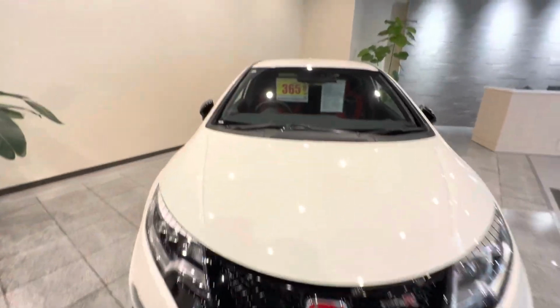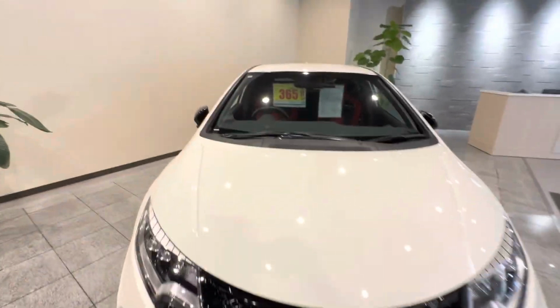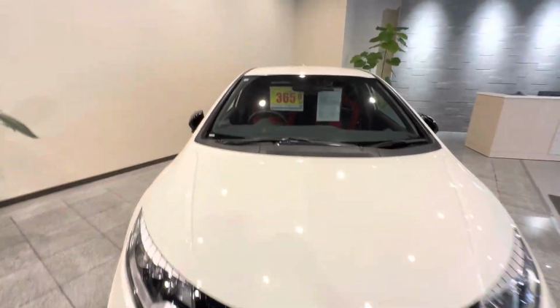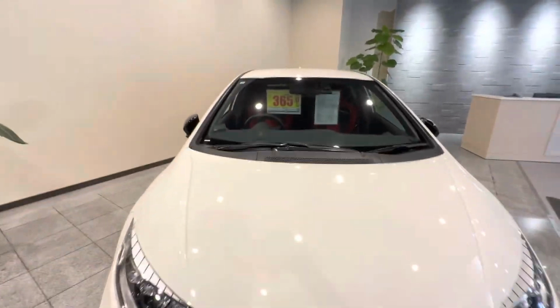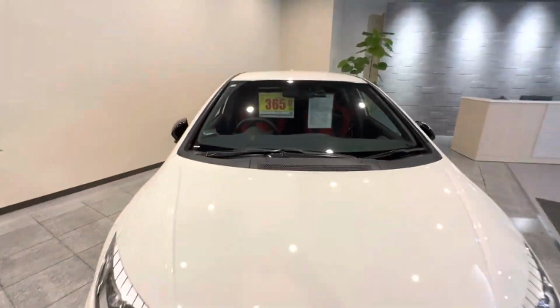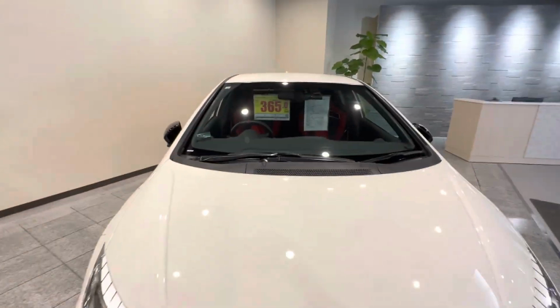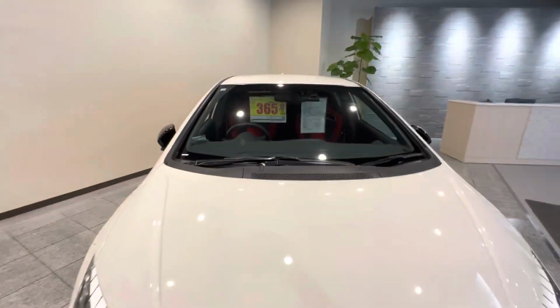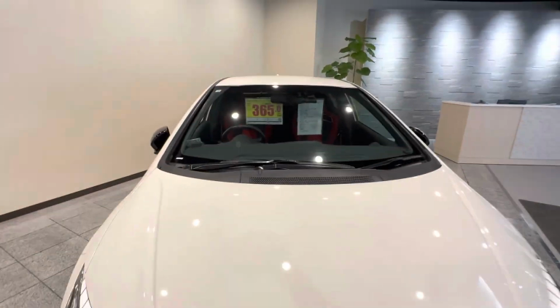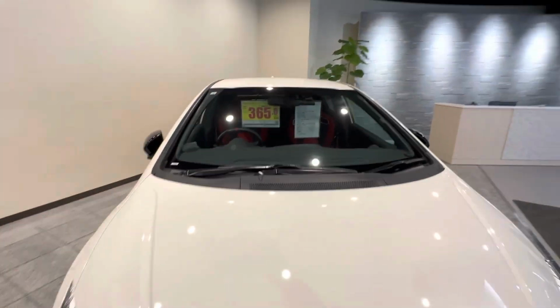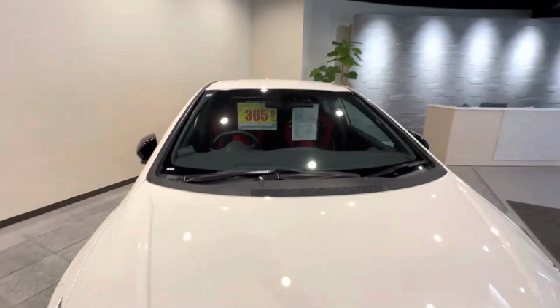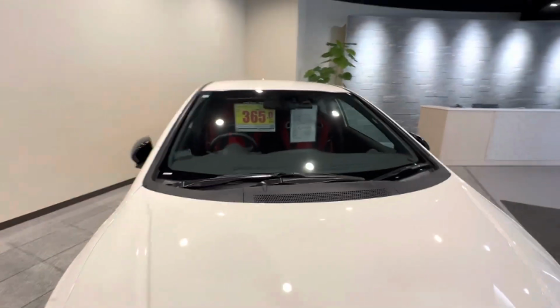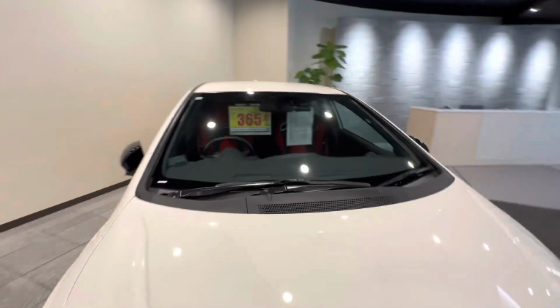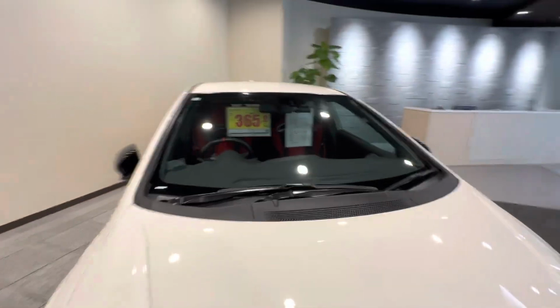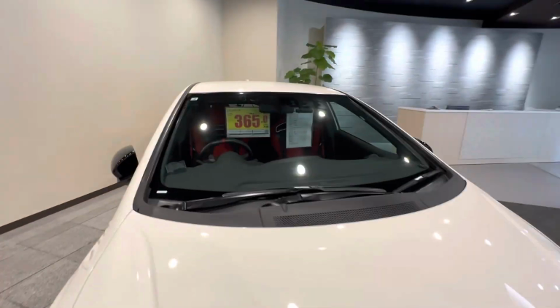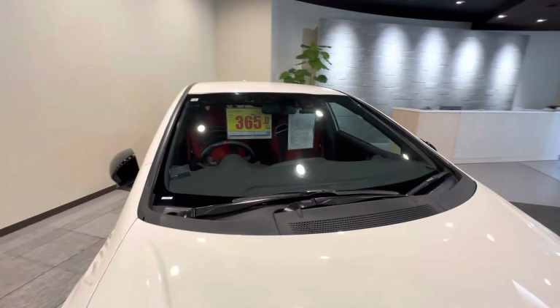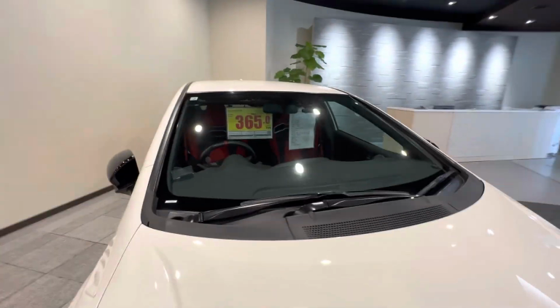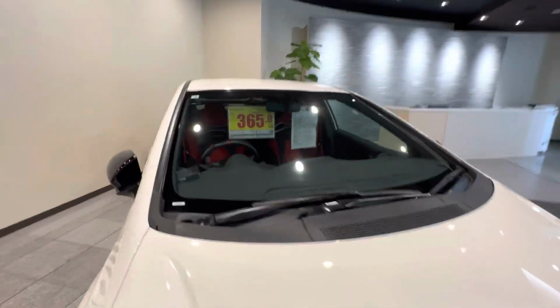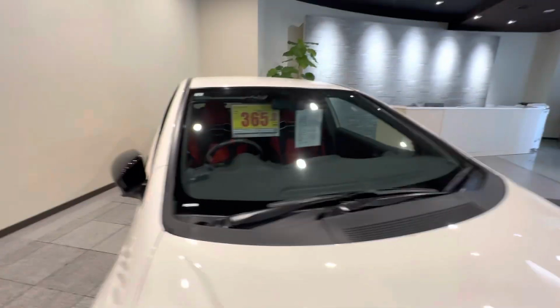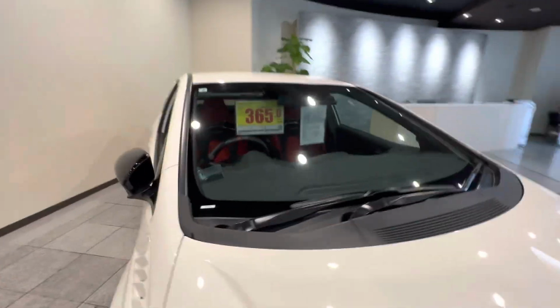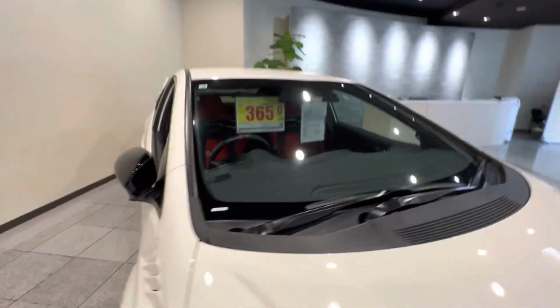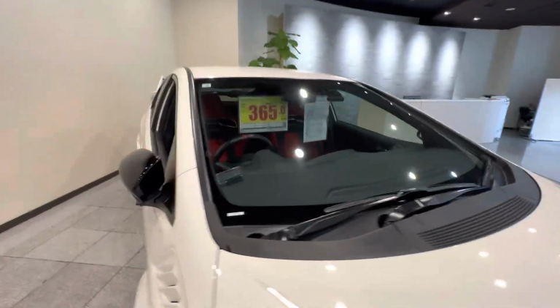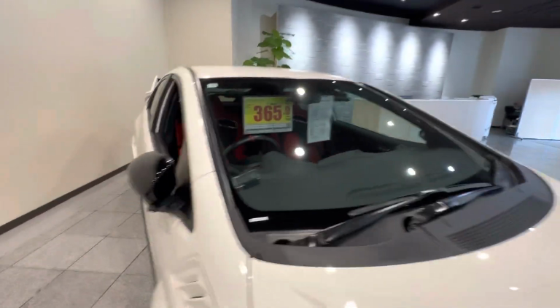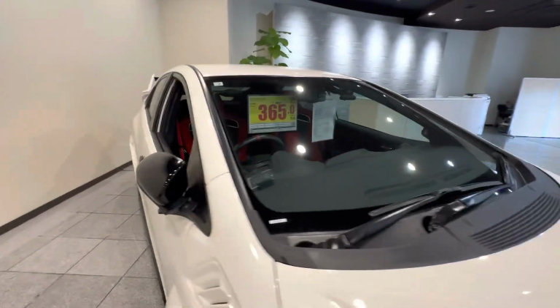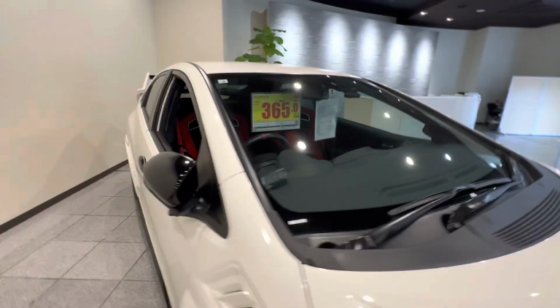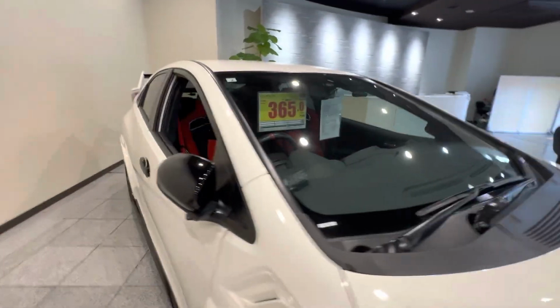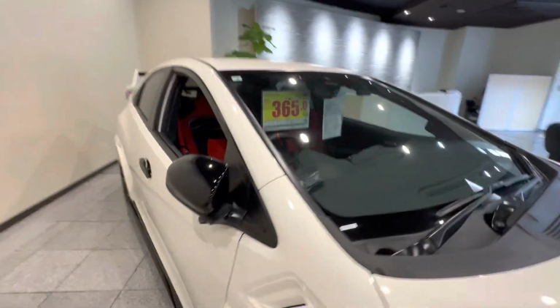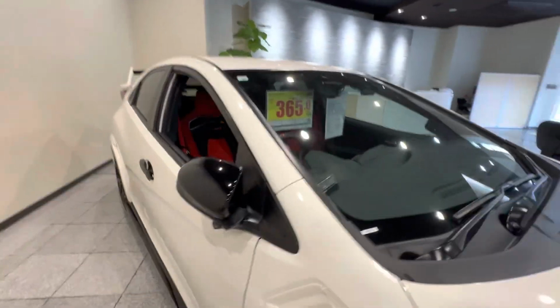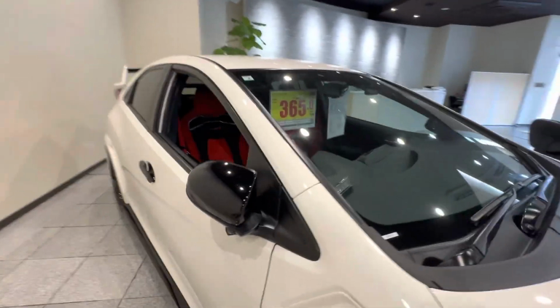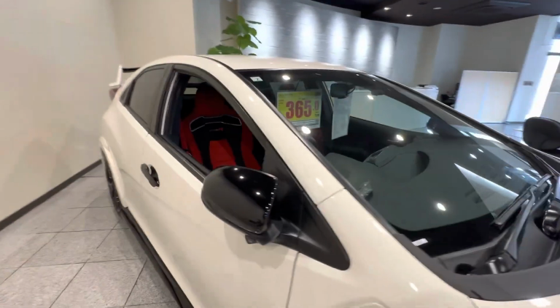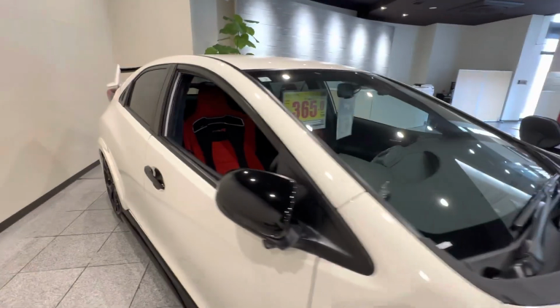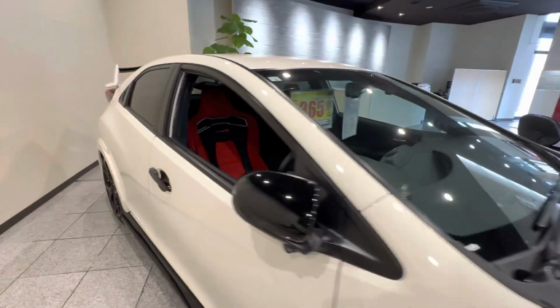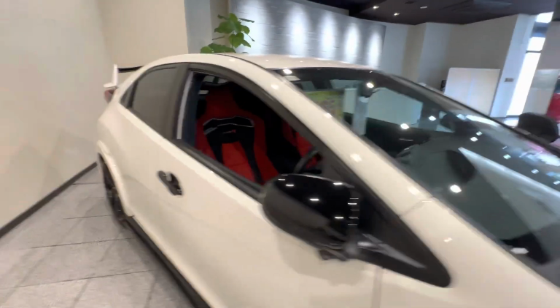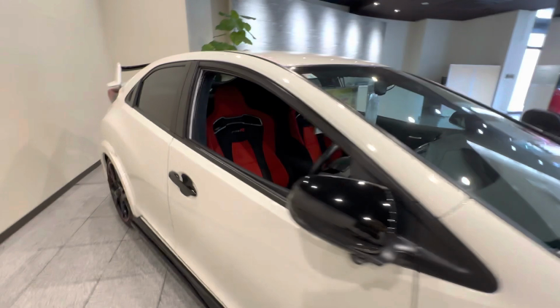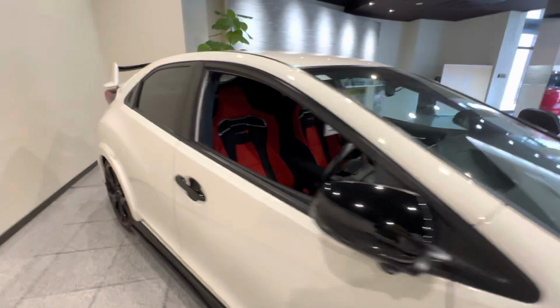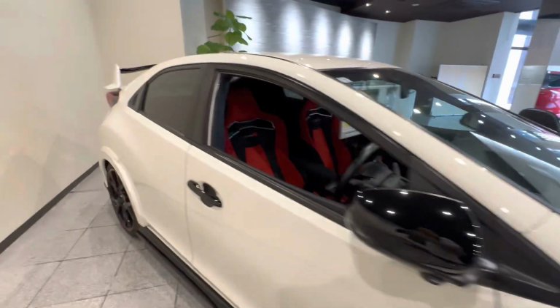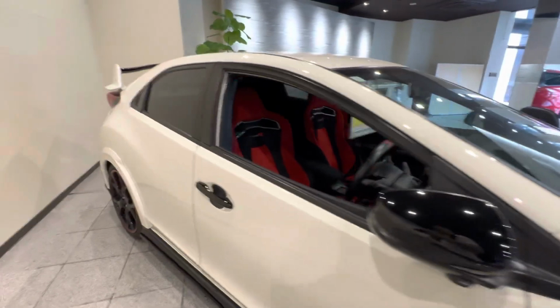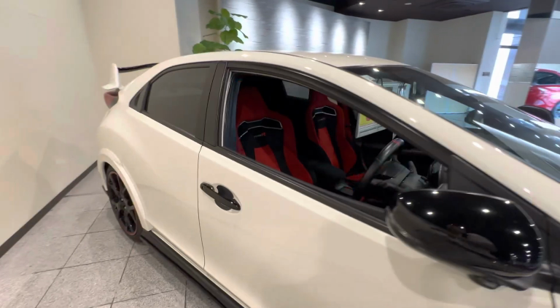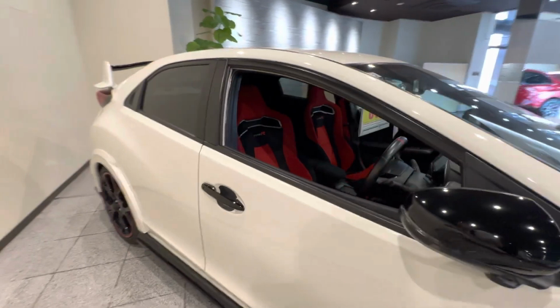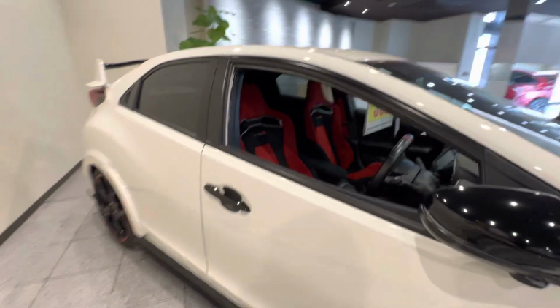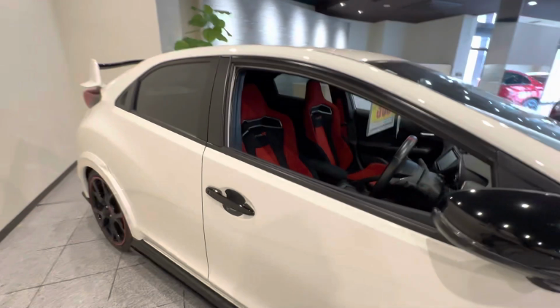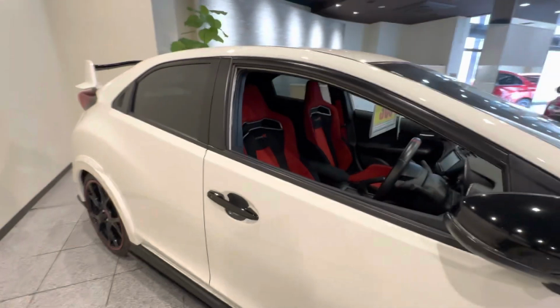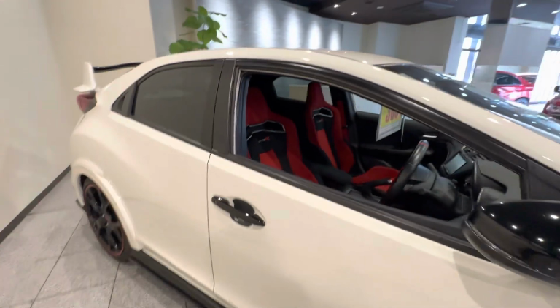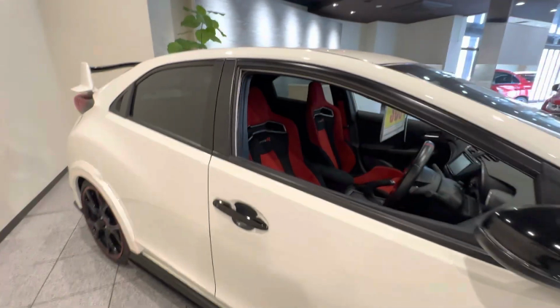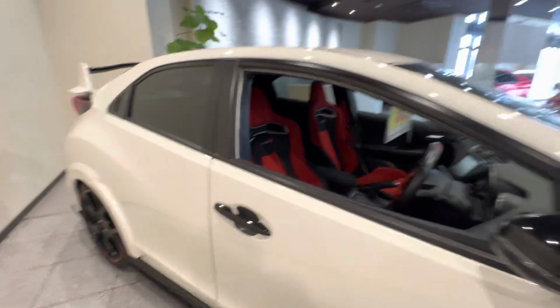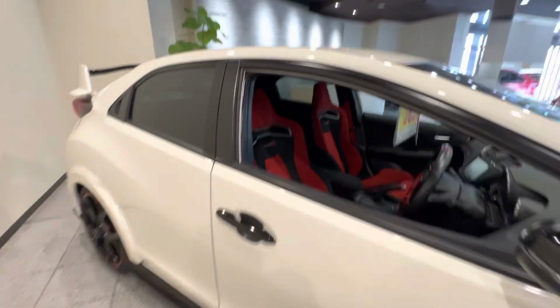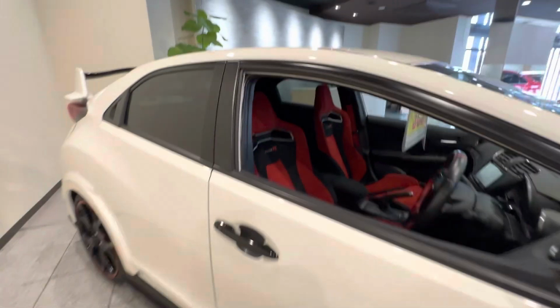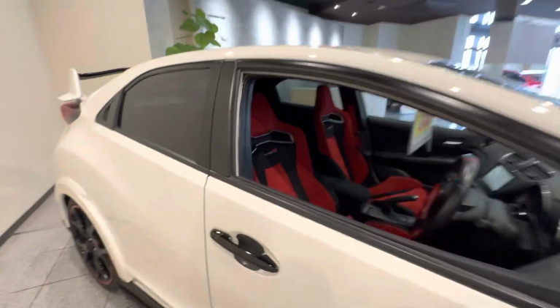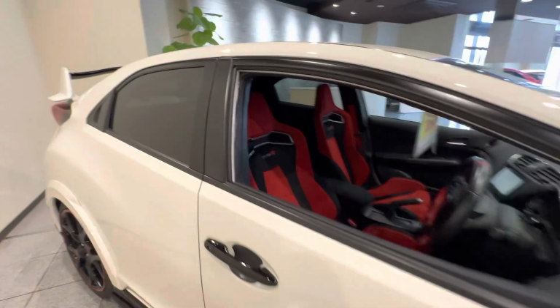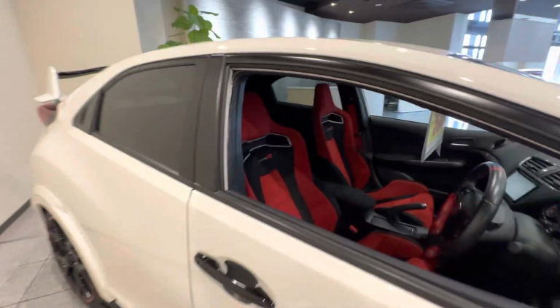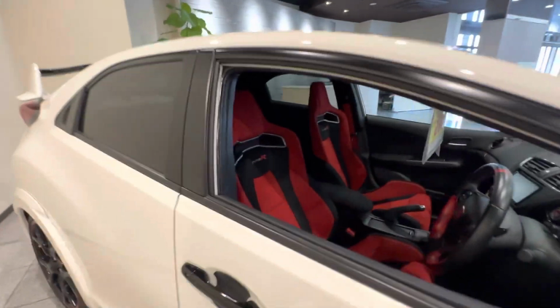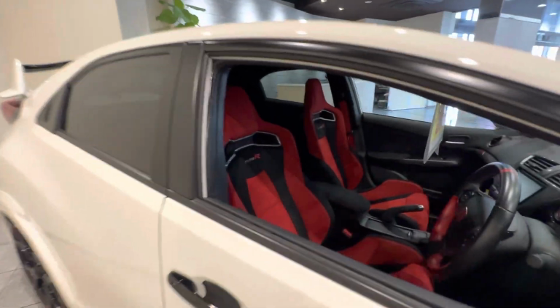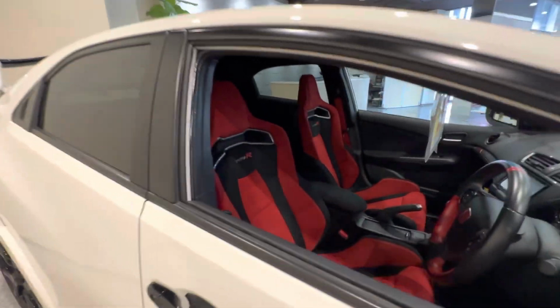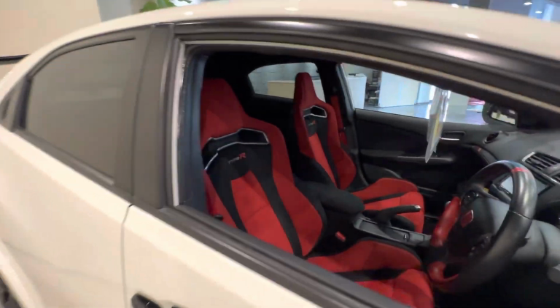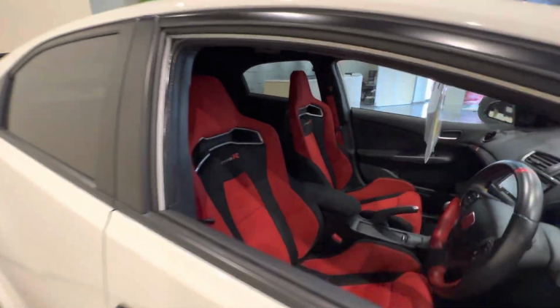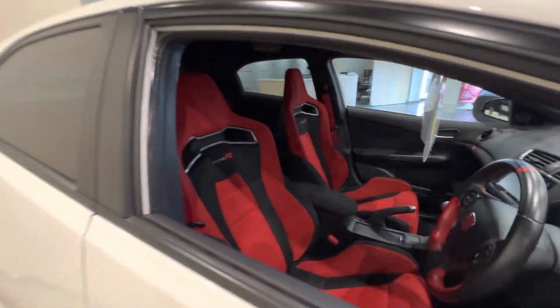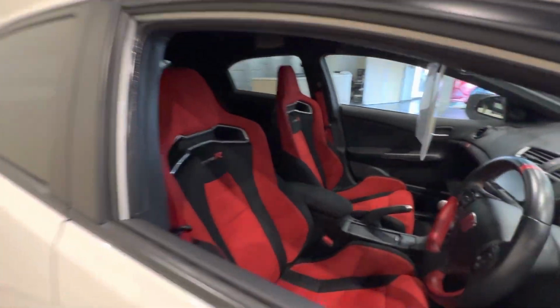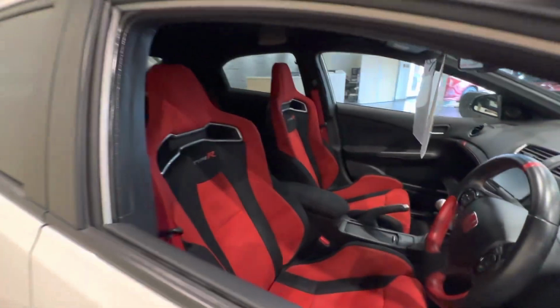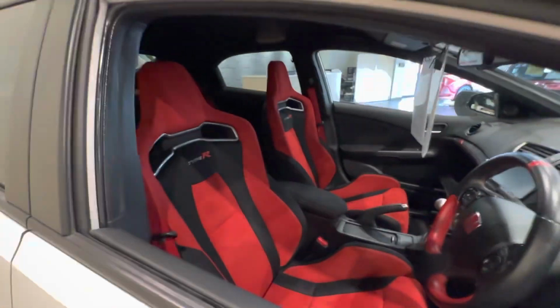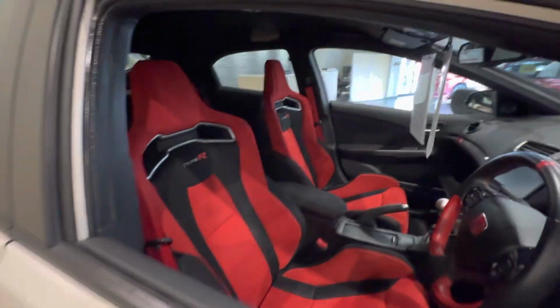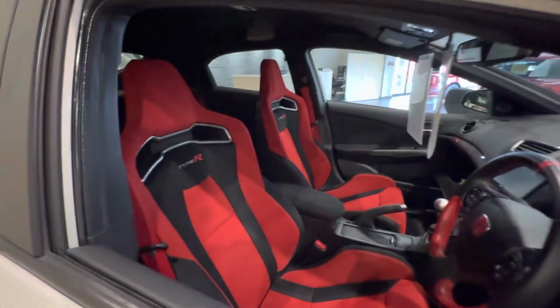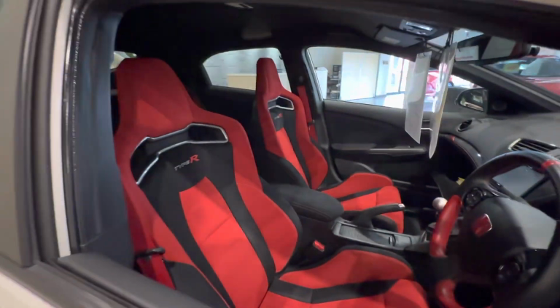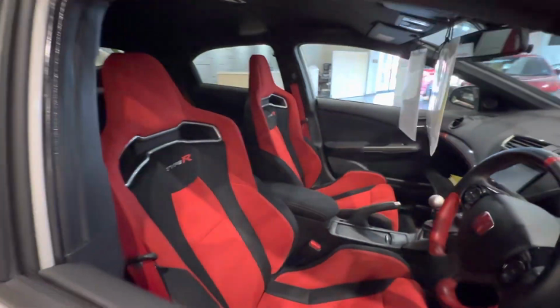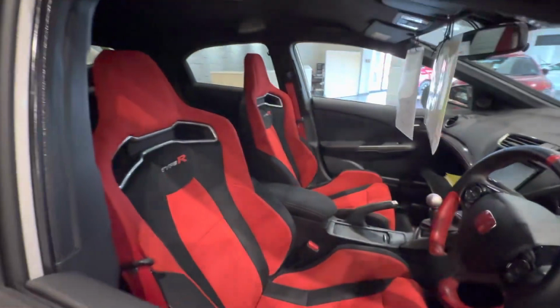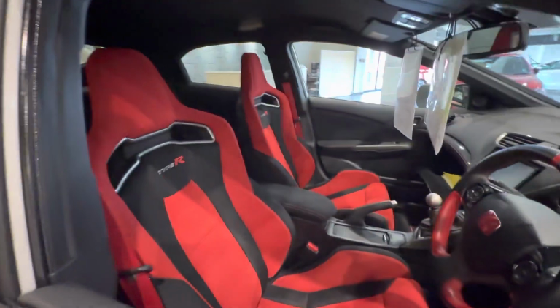Alright, this is a quick glimpse again at the 2016 Honda Civic Type R FK2. Thank you.